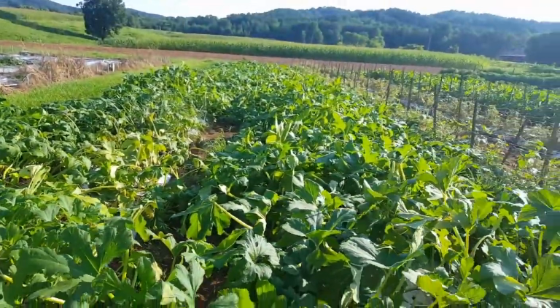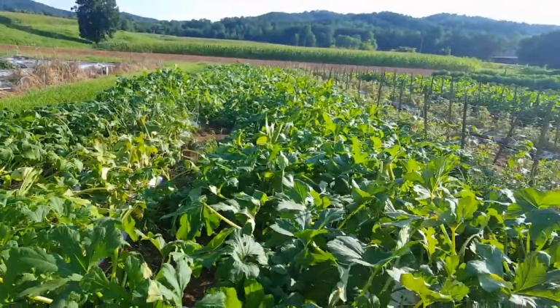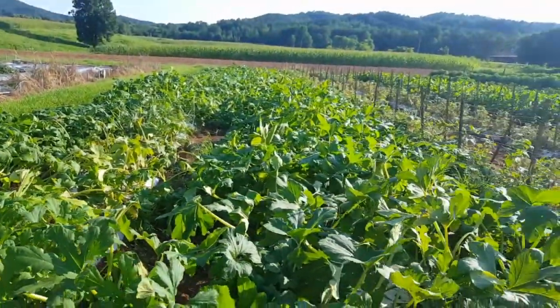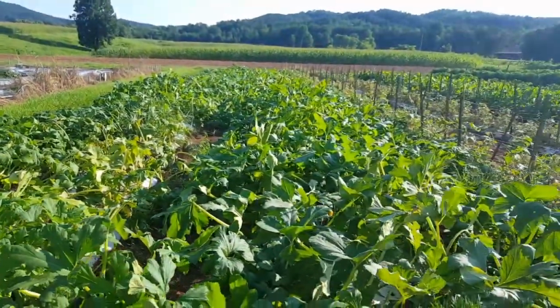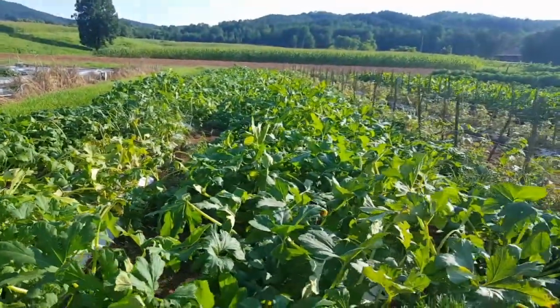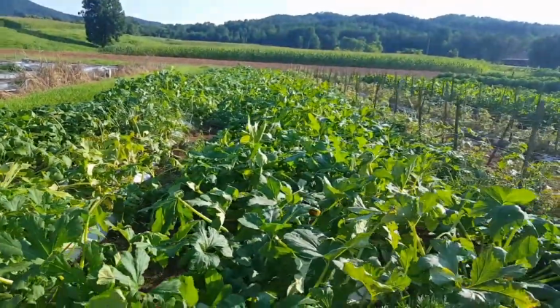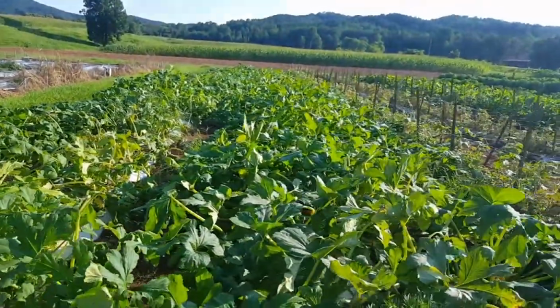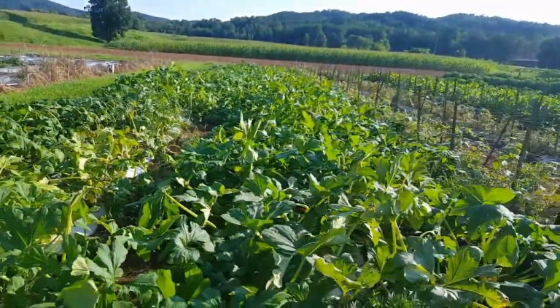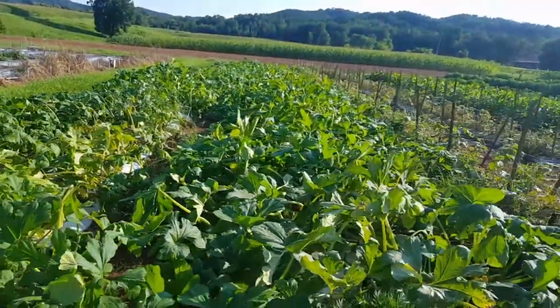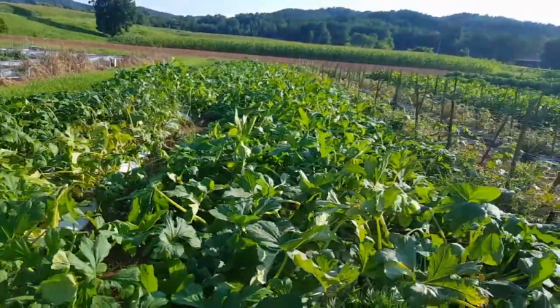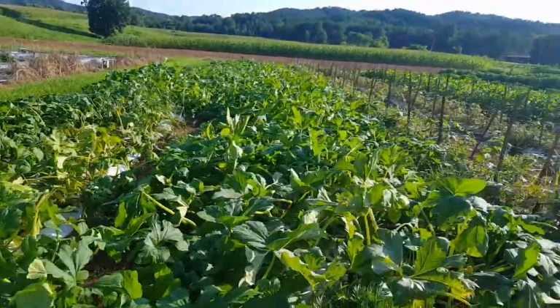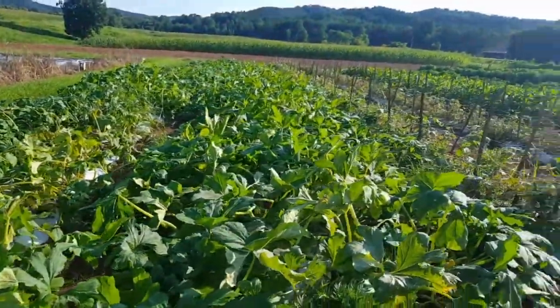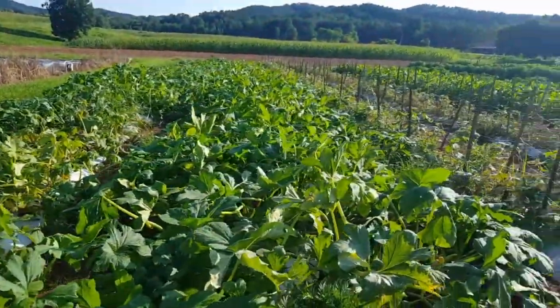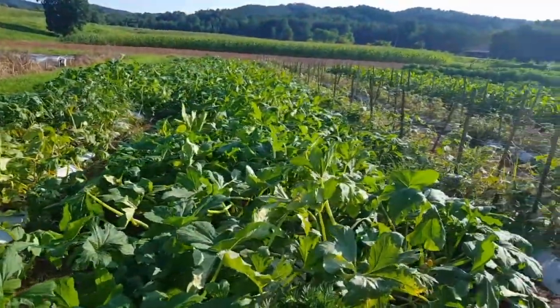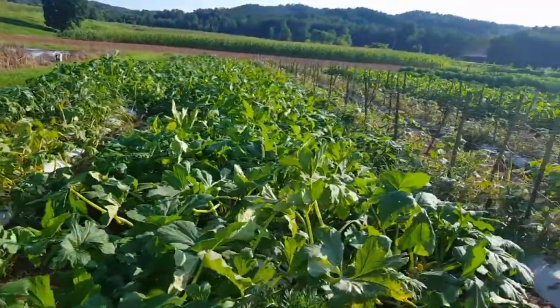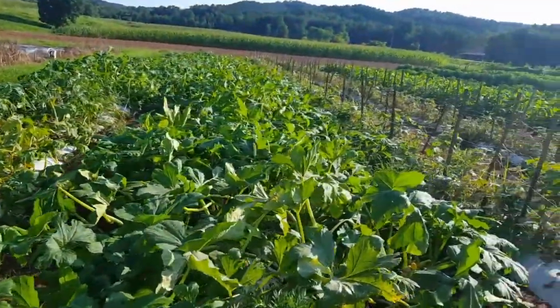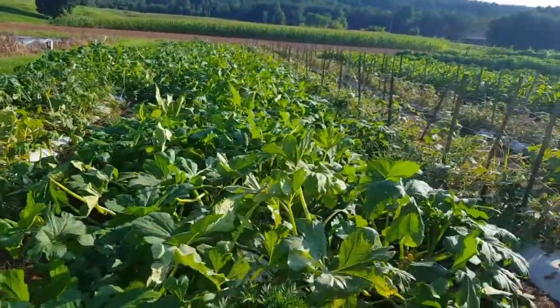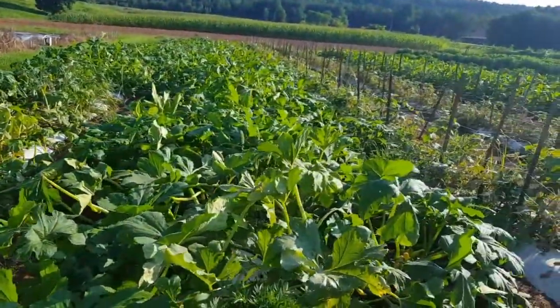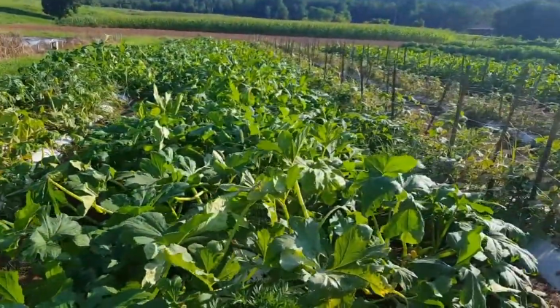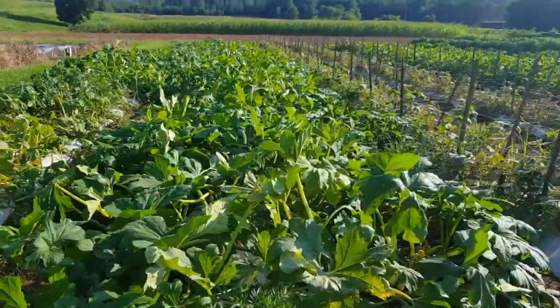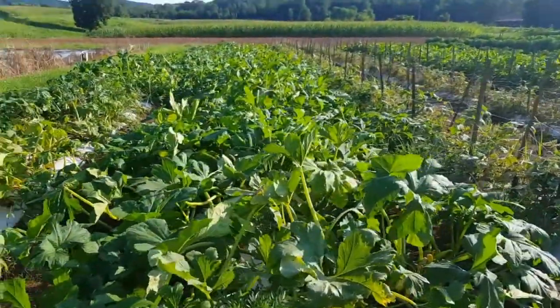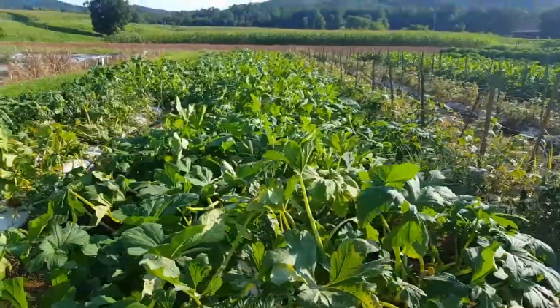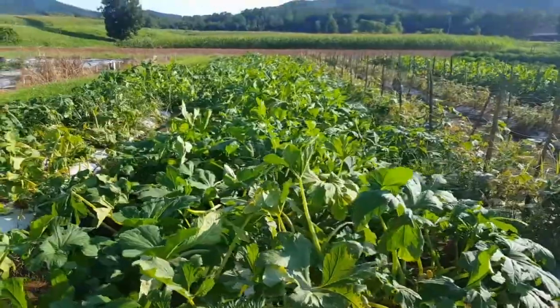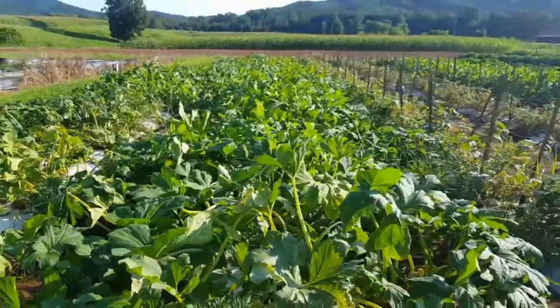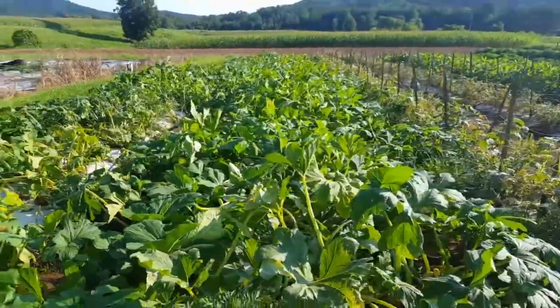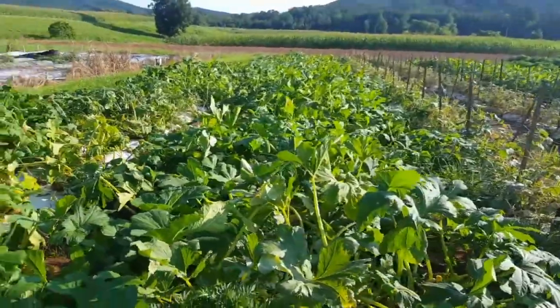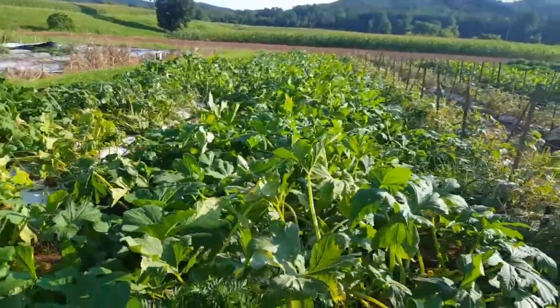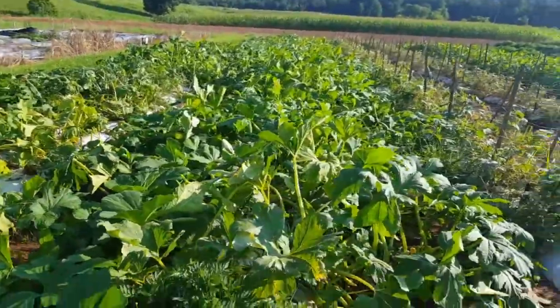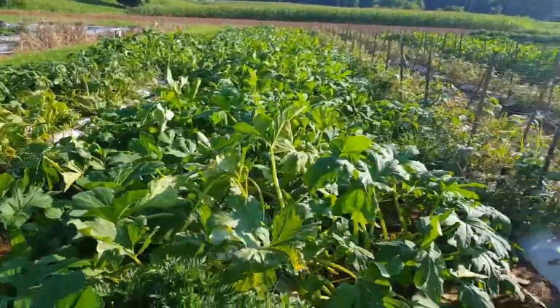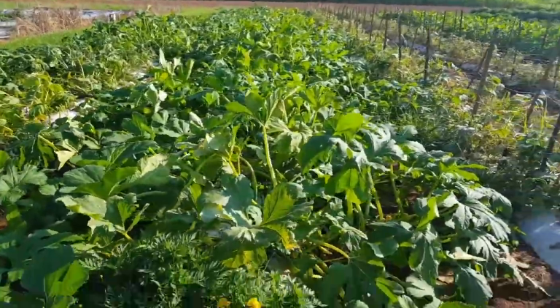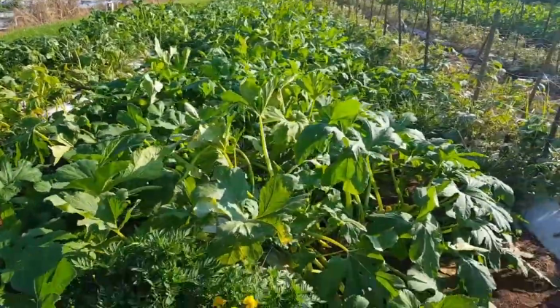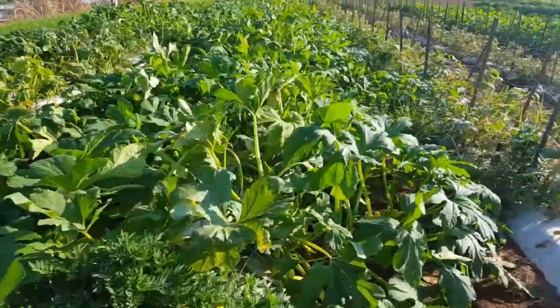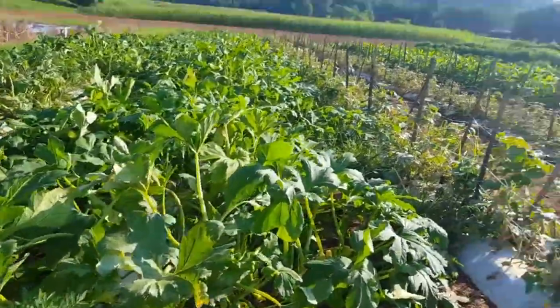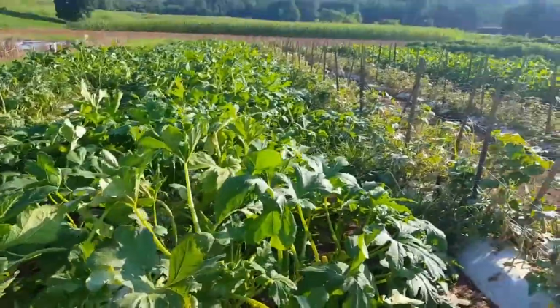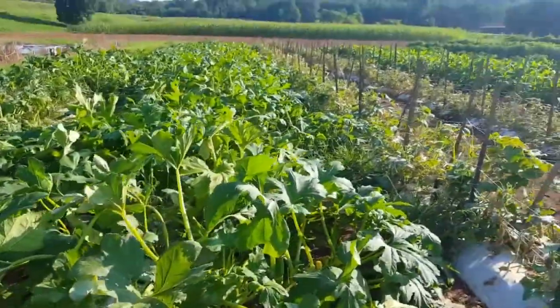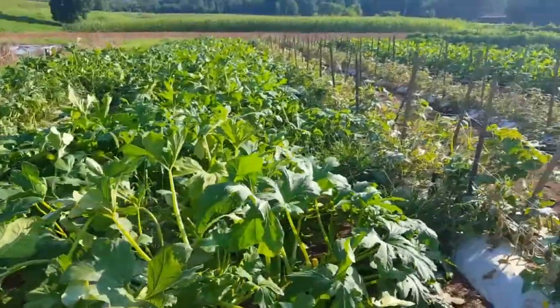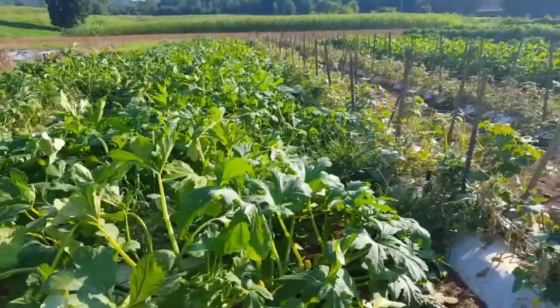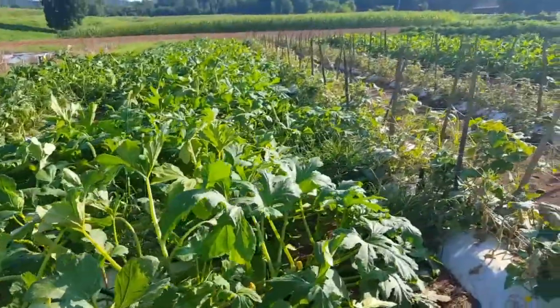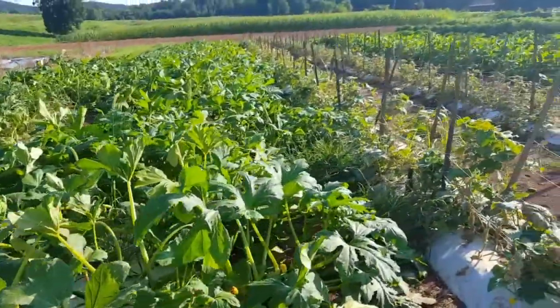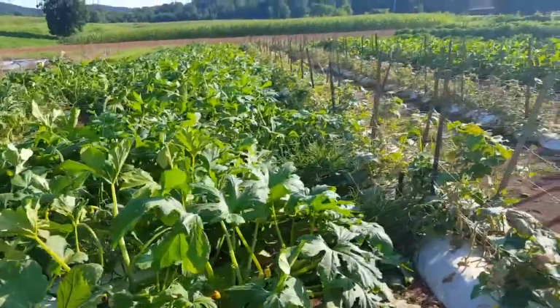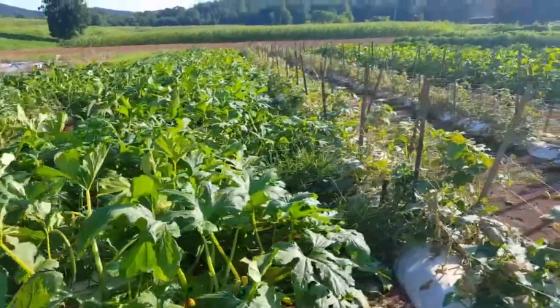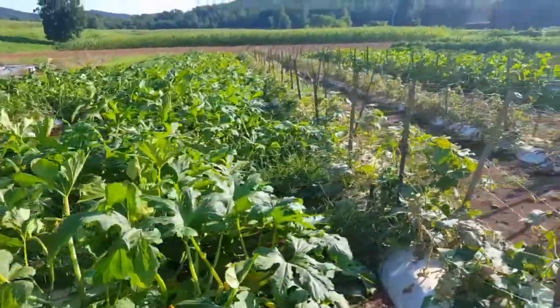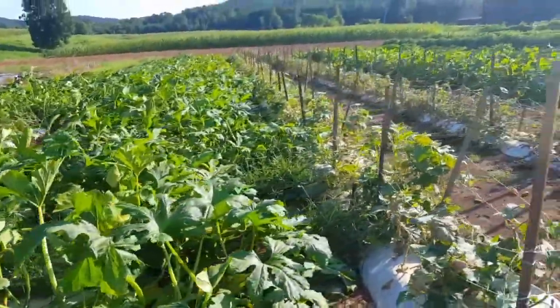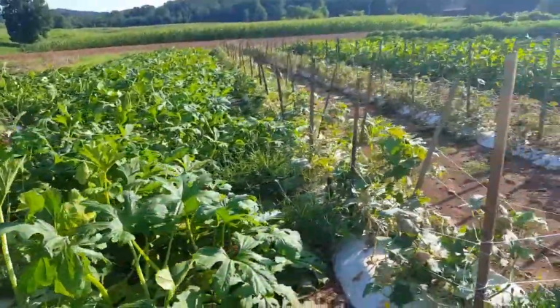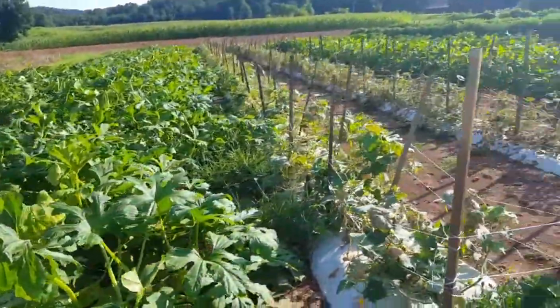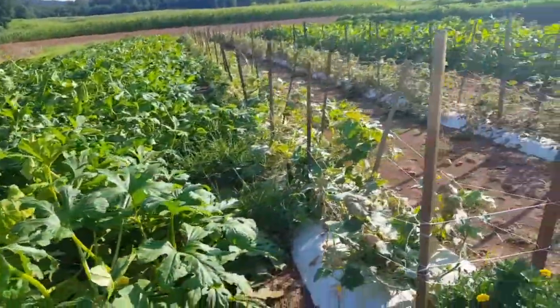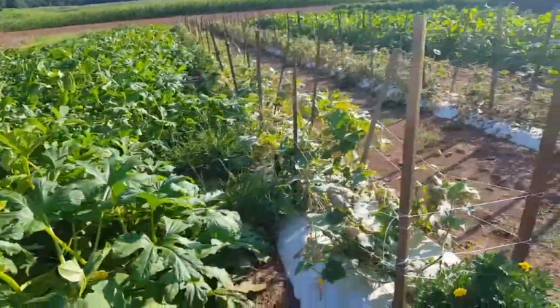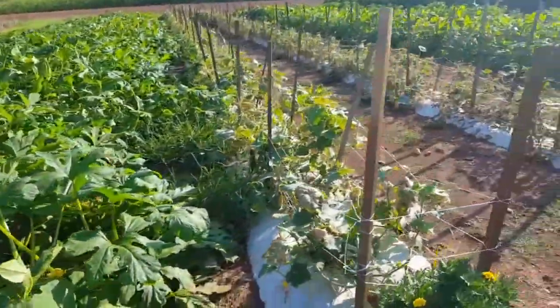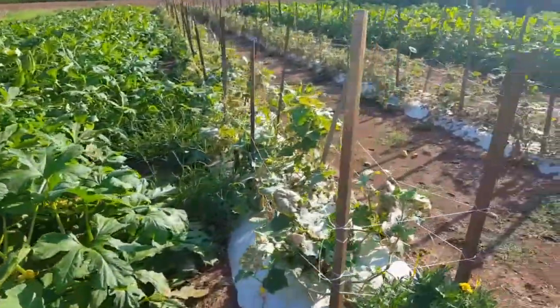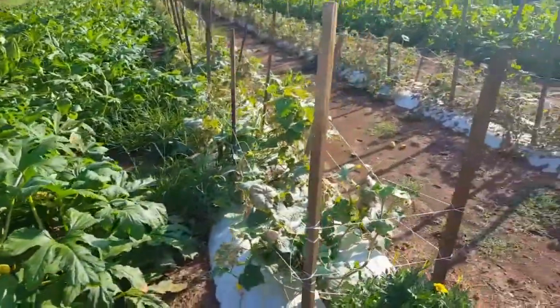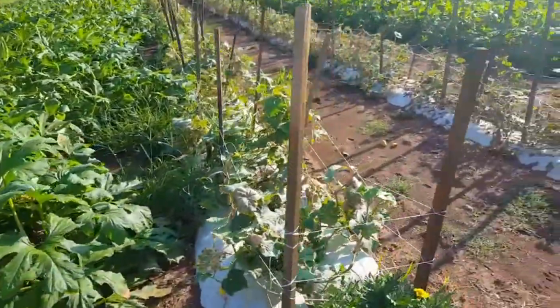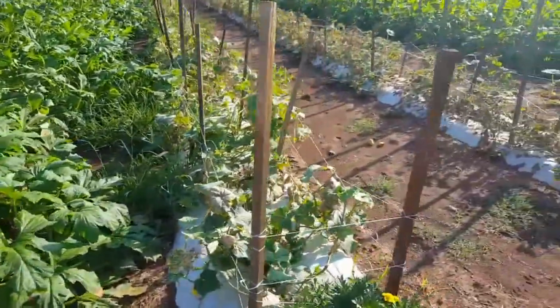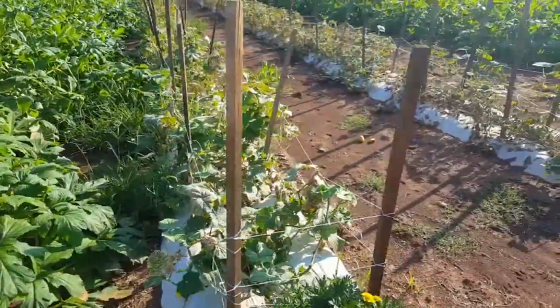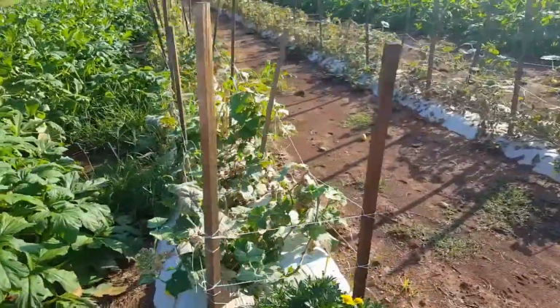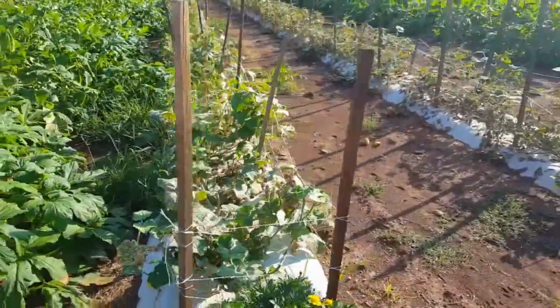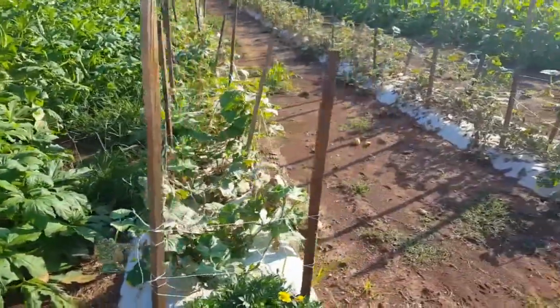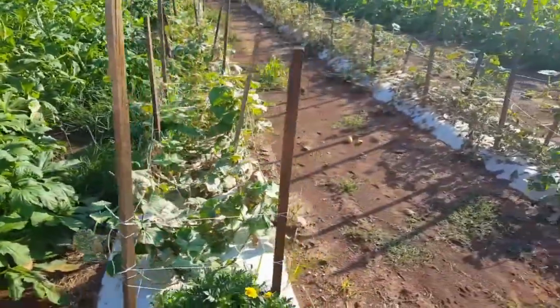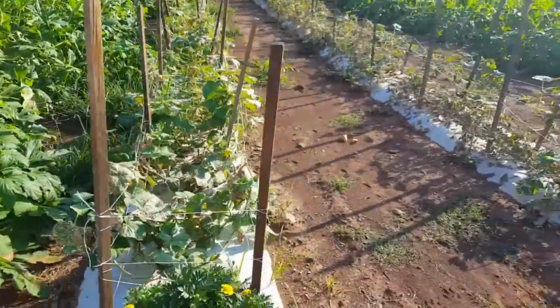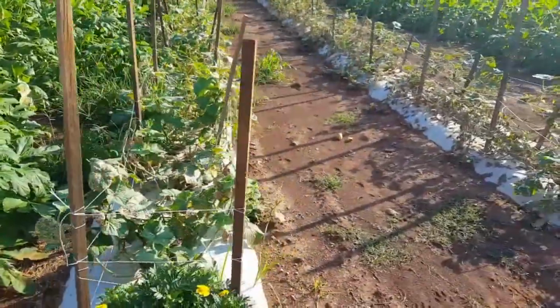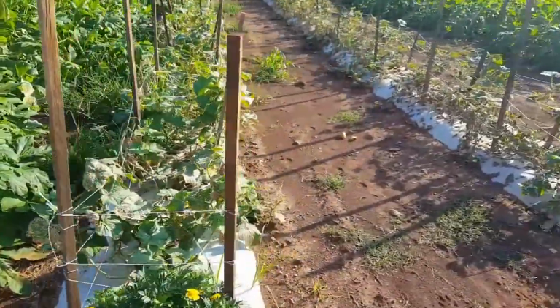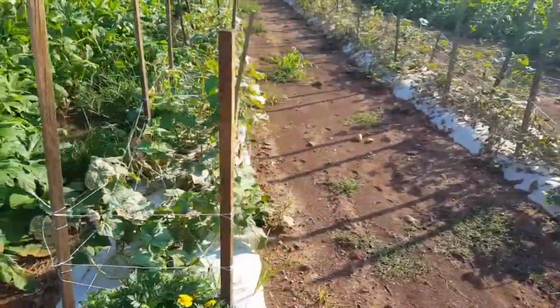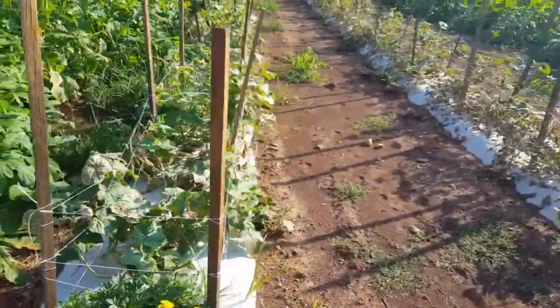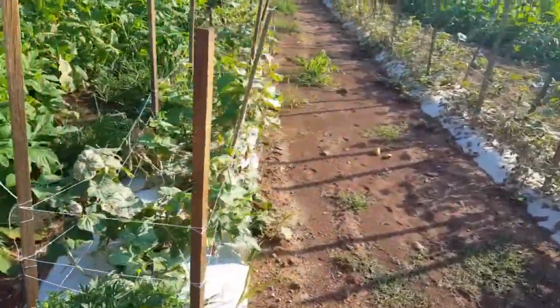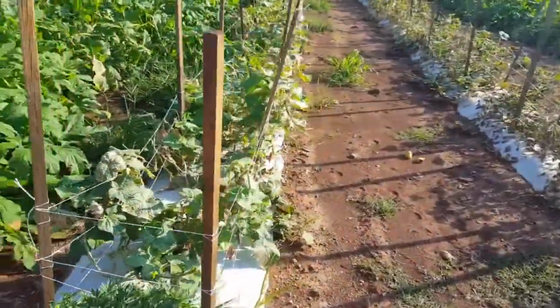This is where all the squash comes from — it's sold at our market down in Dawnville, Georgia. The next two rows I'm going to be talking about are our cucumbers.